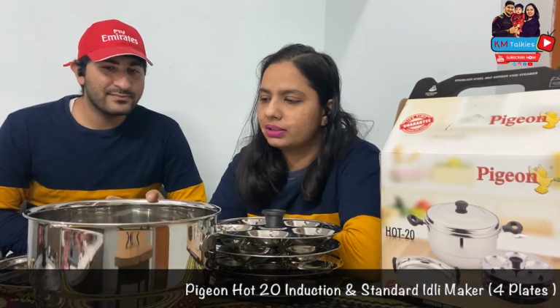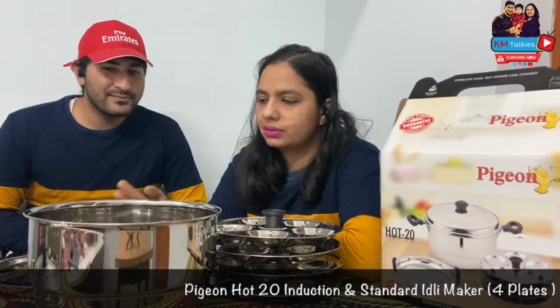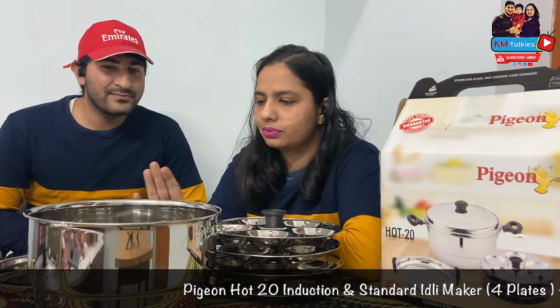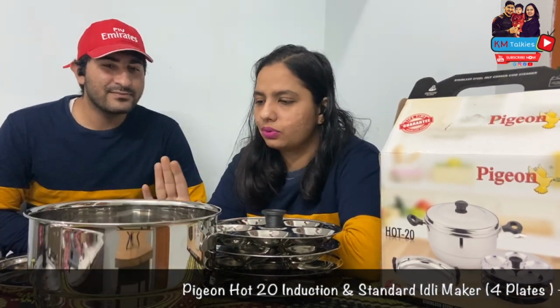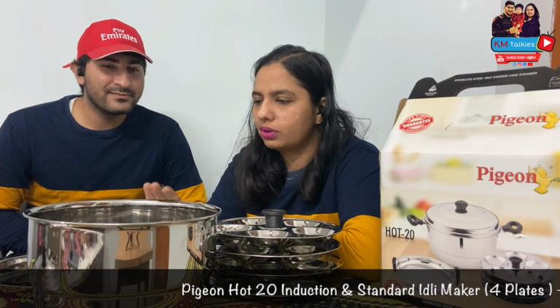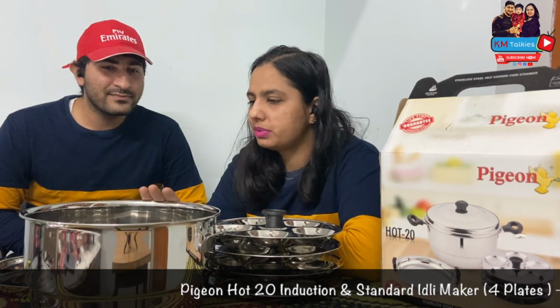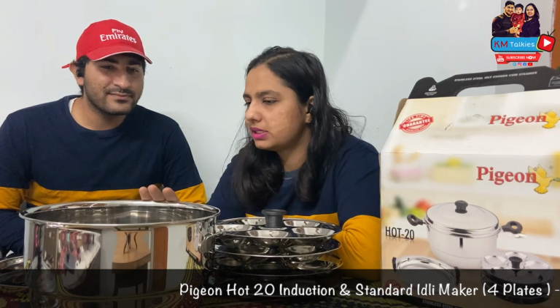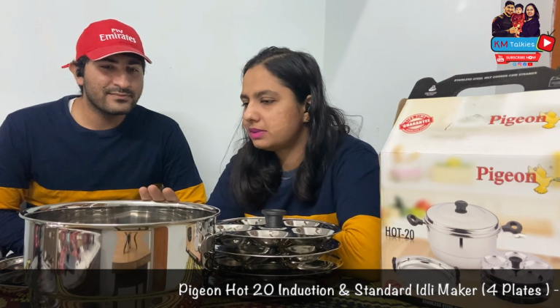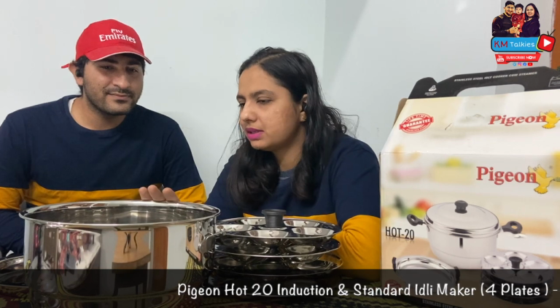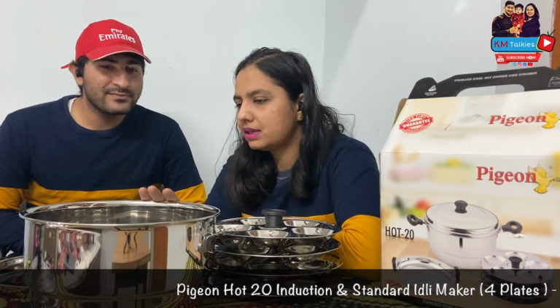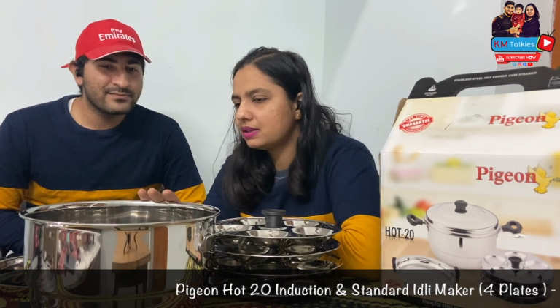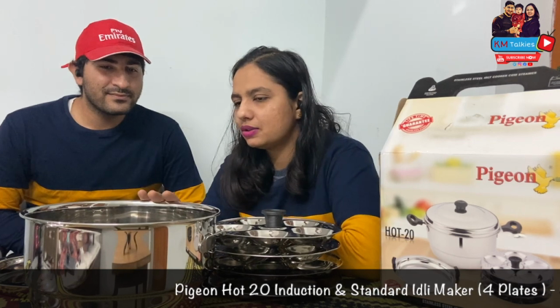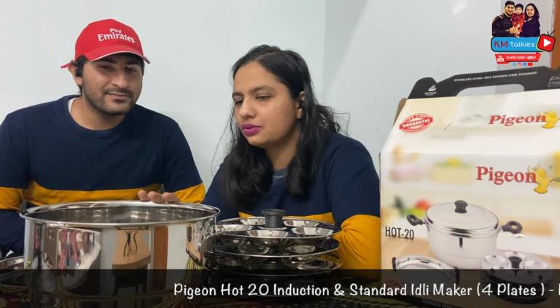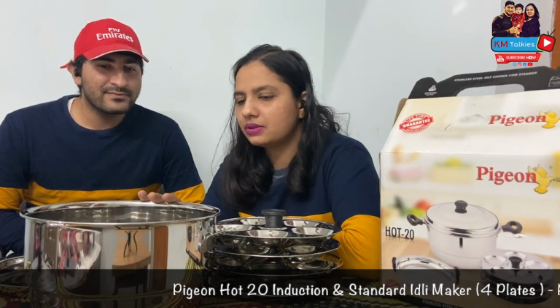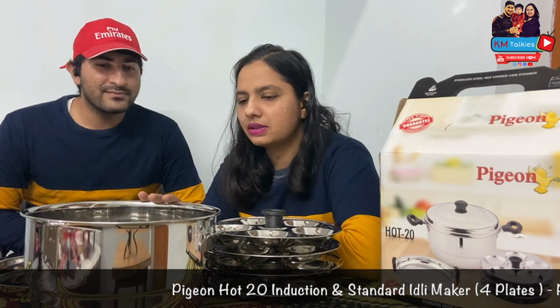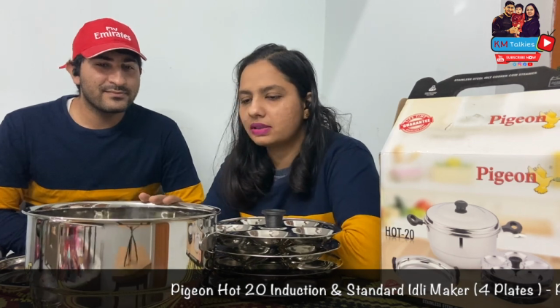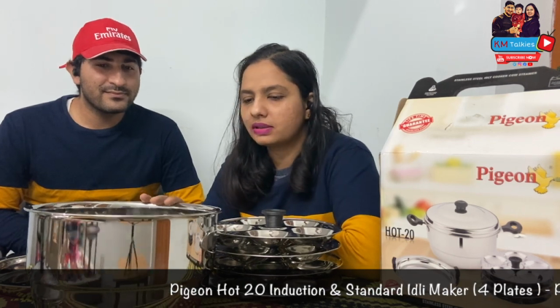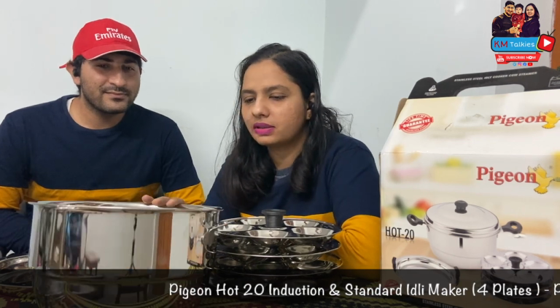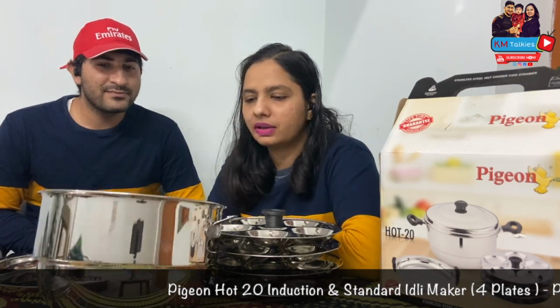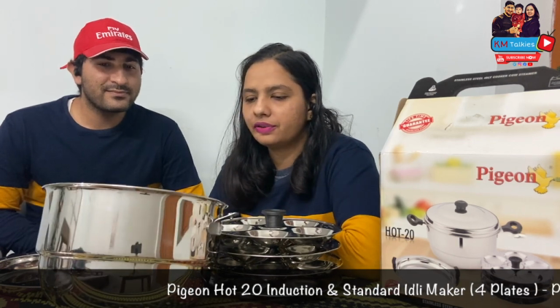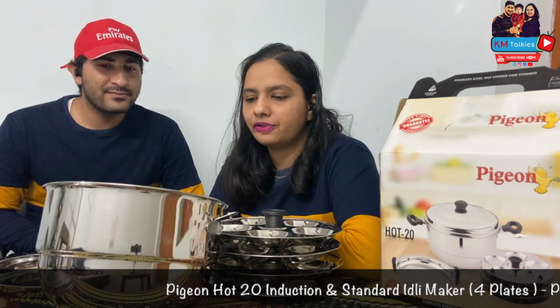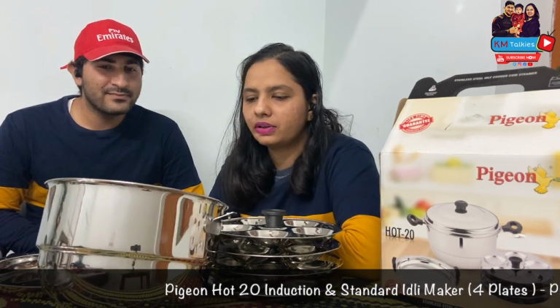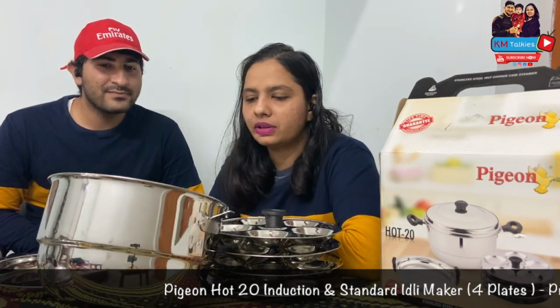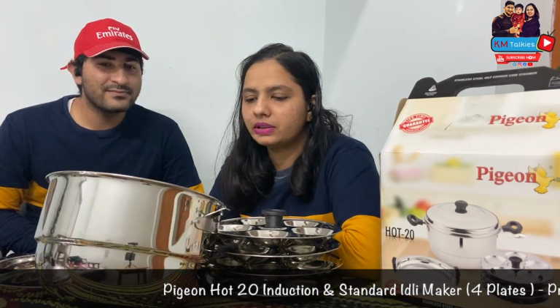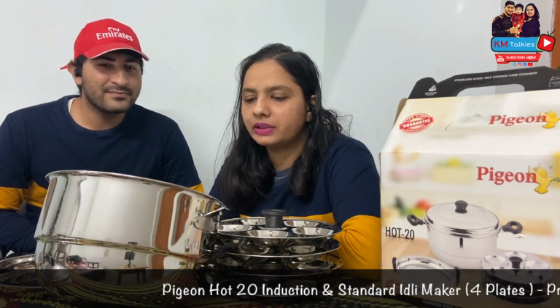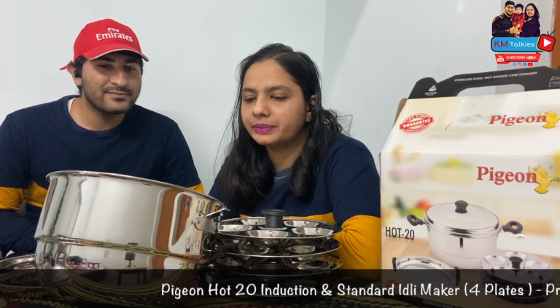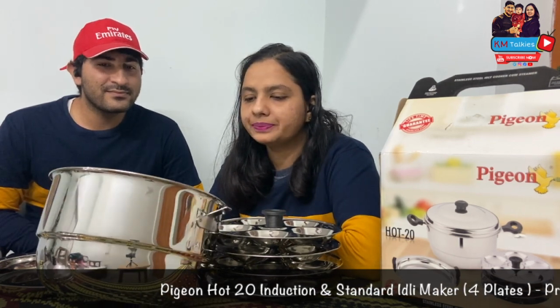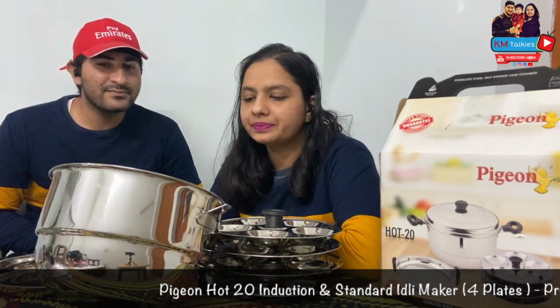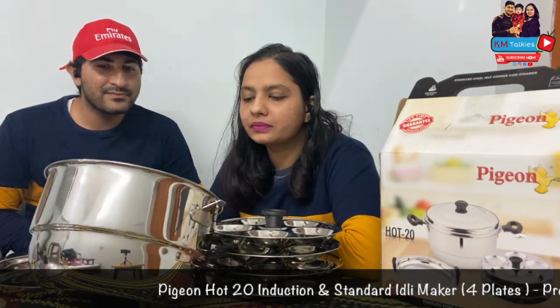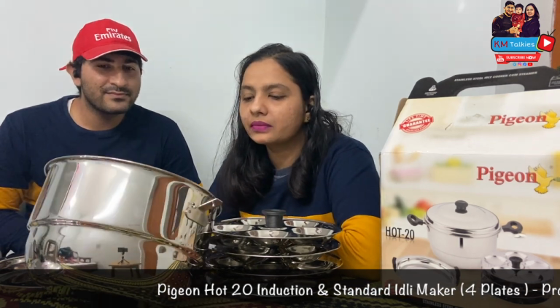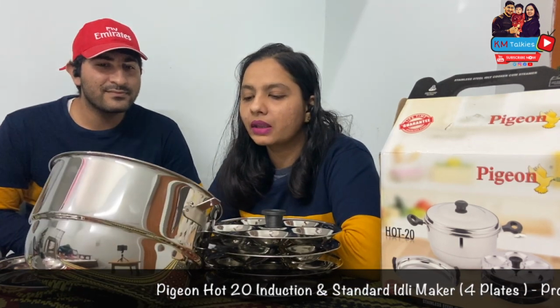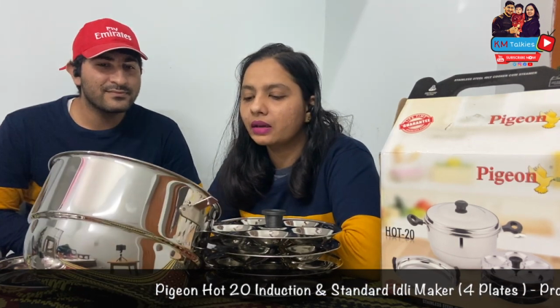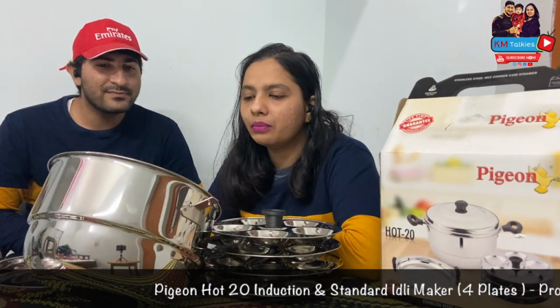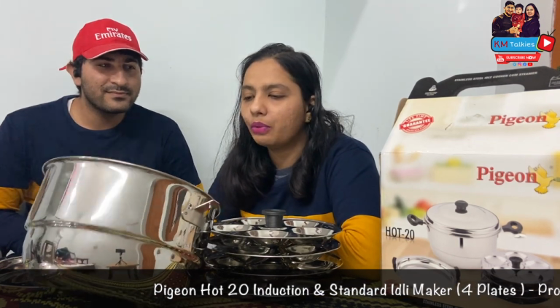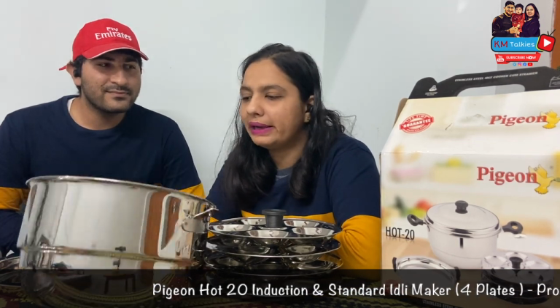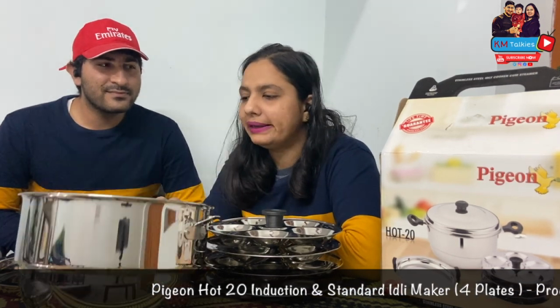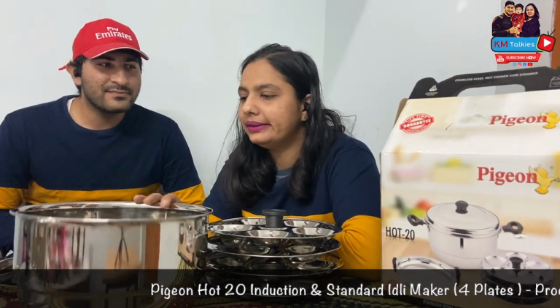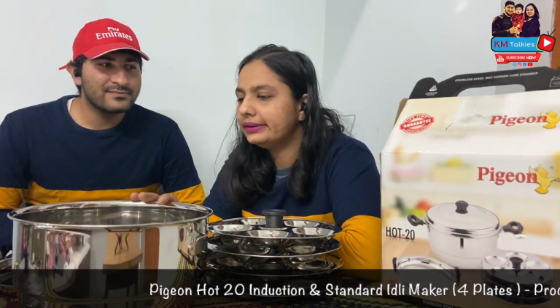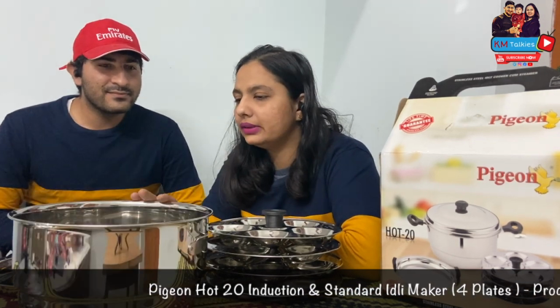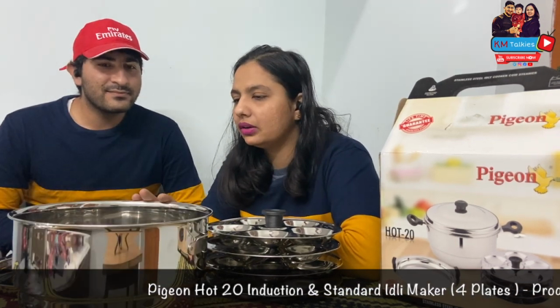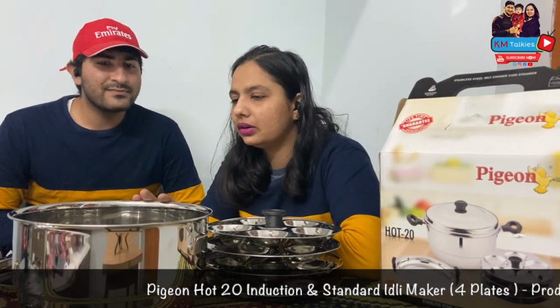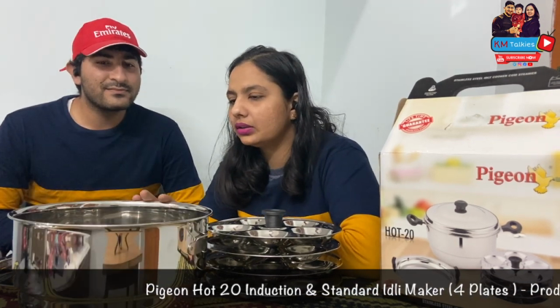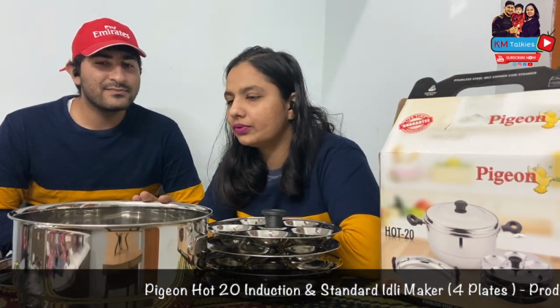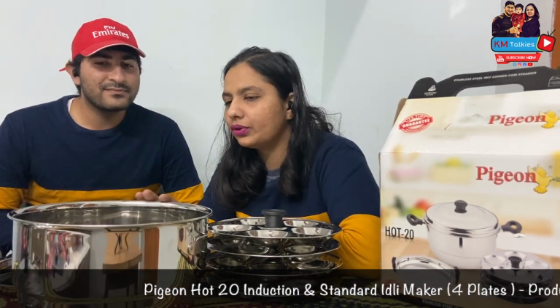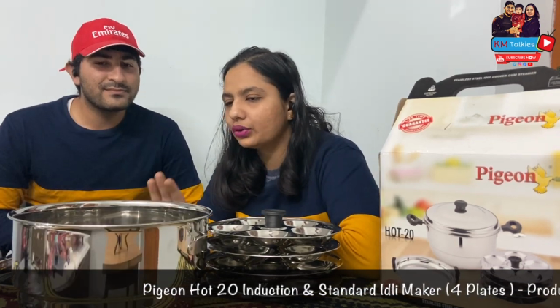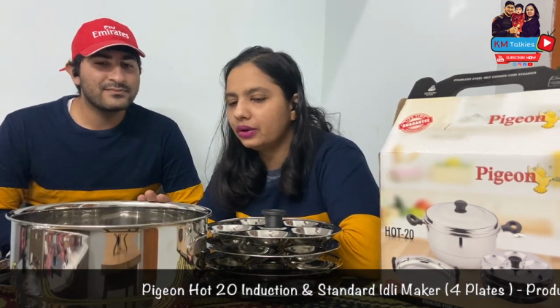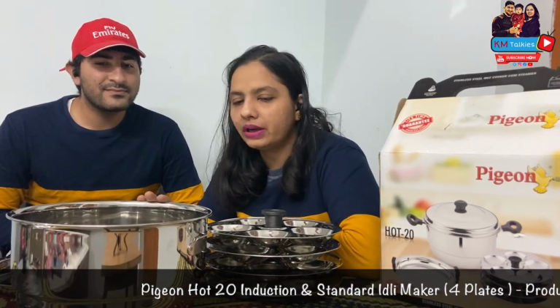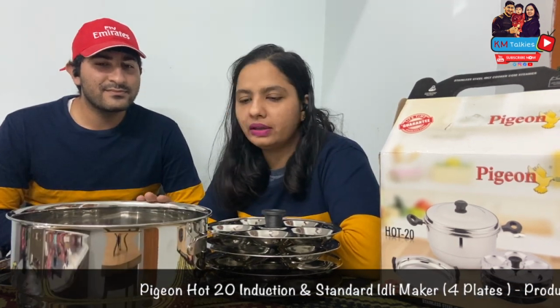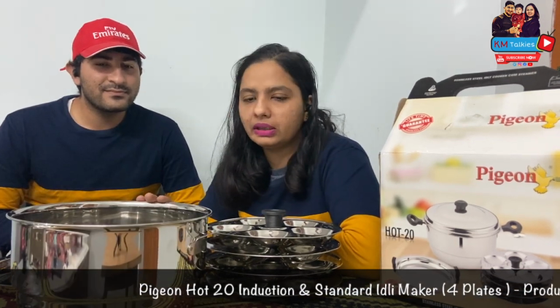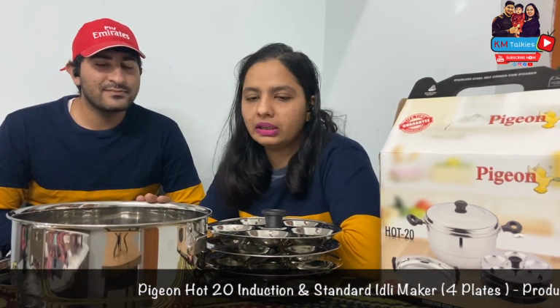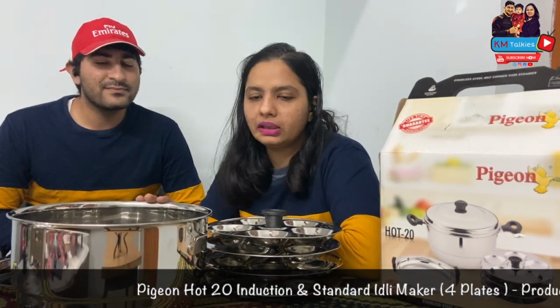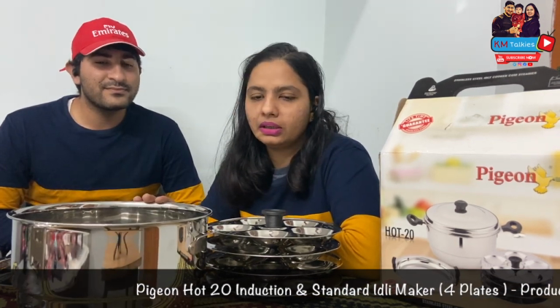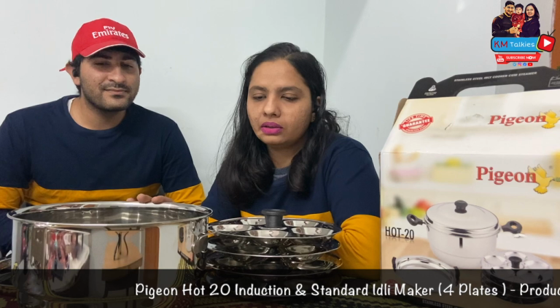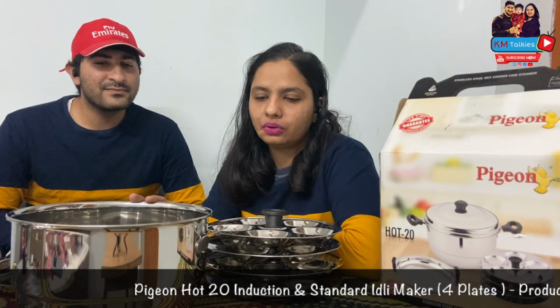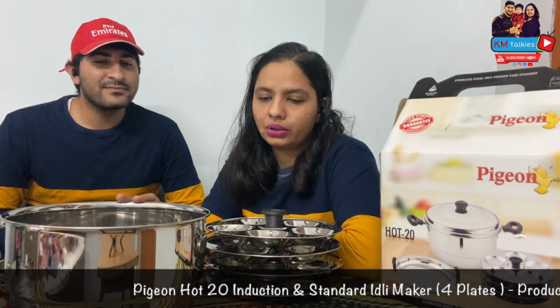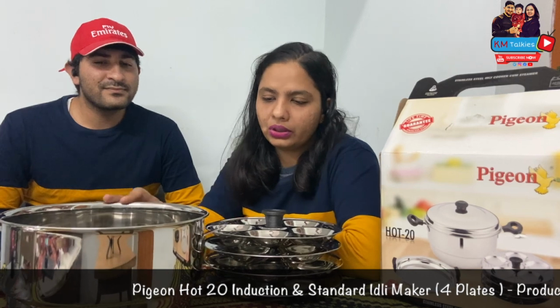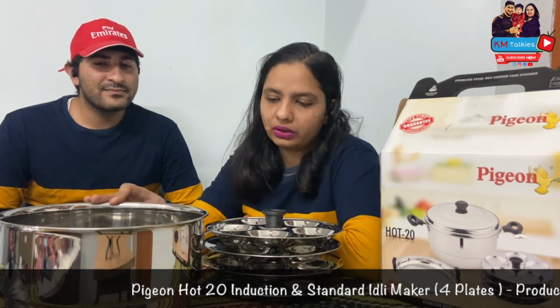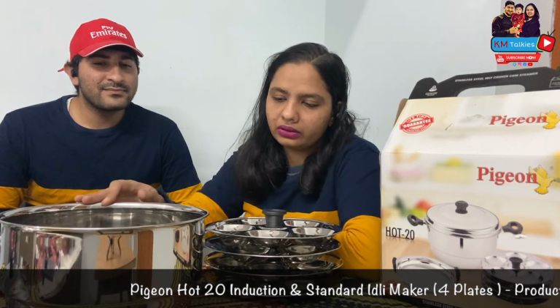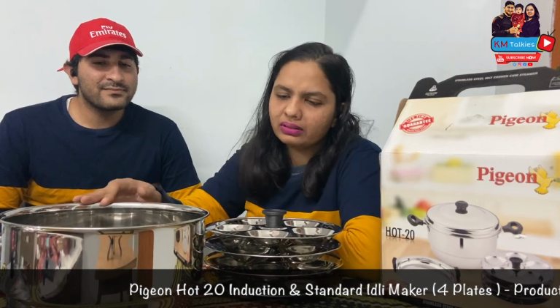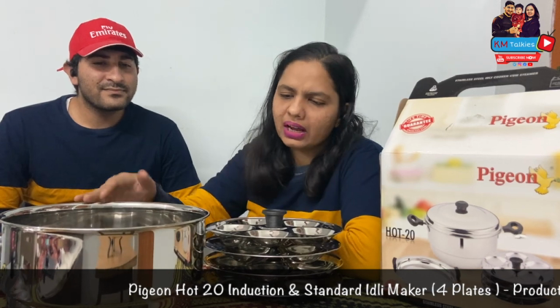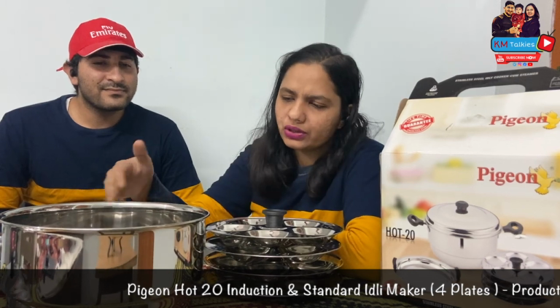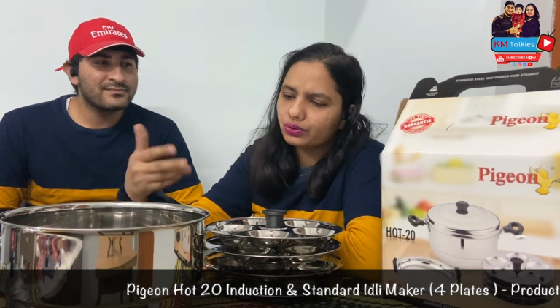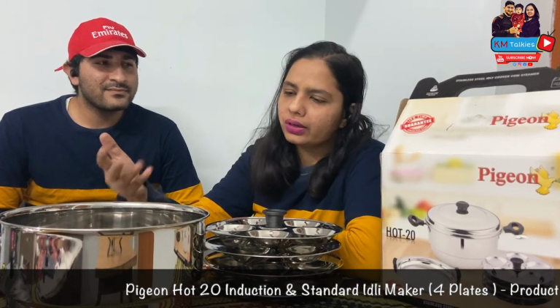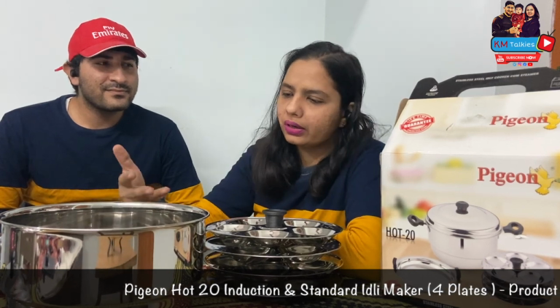This can be used for boiling or cooking. If you have something in a large quantity, you can use it.